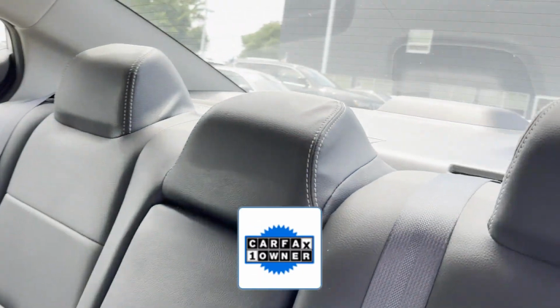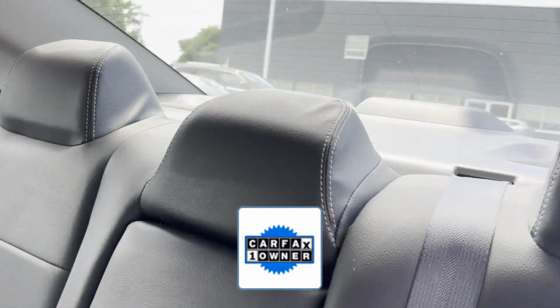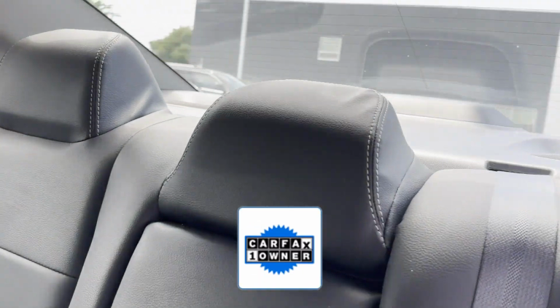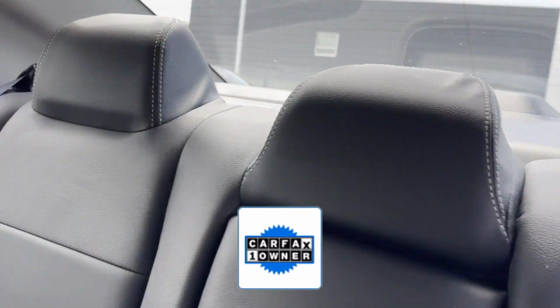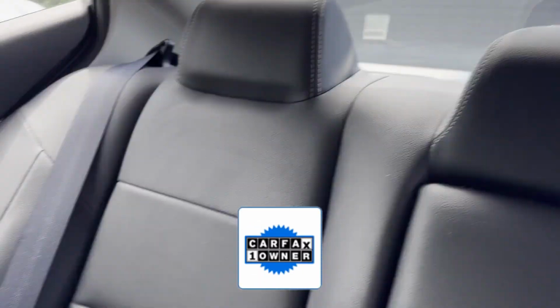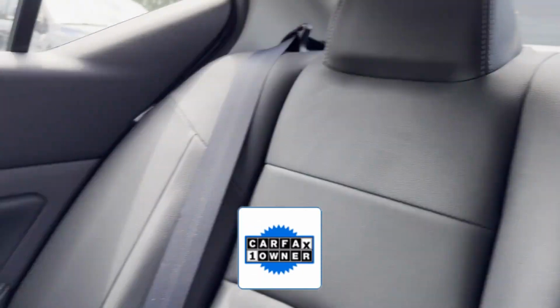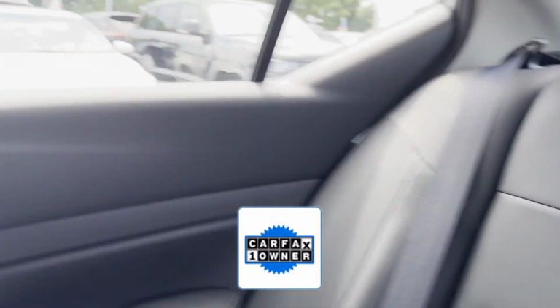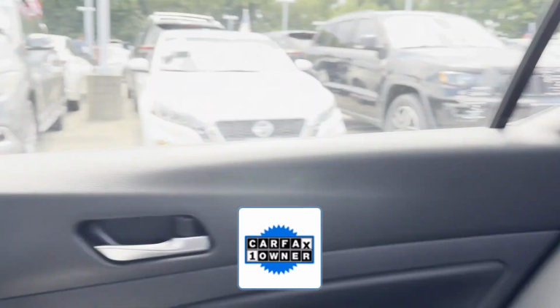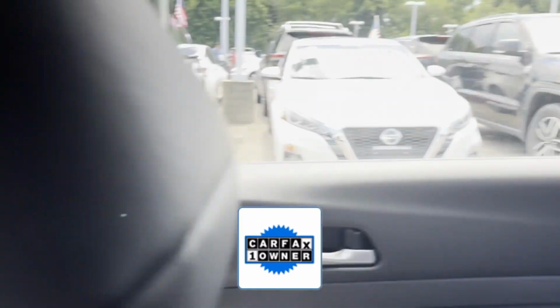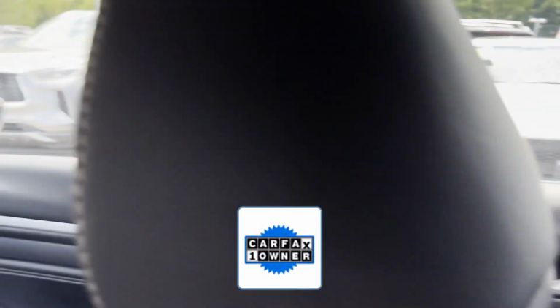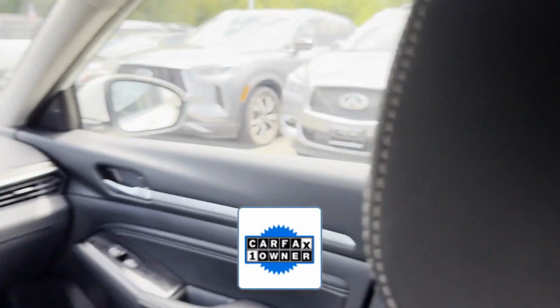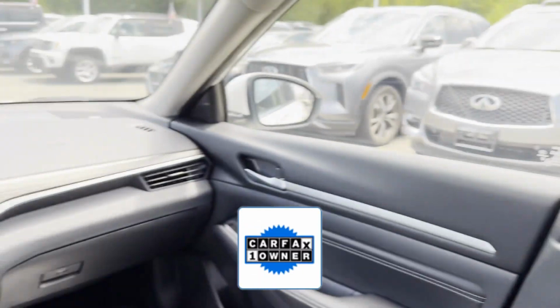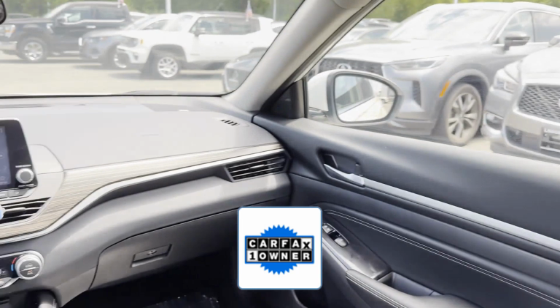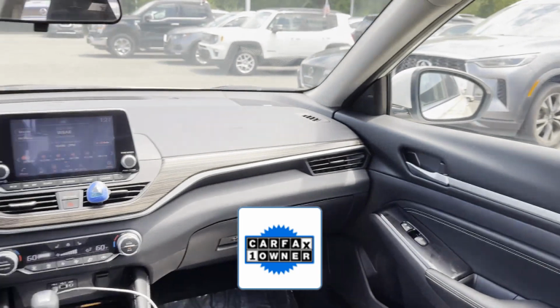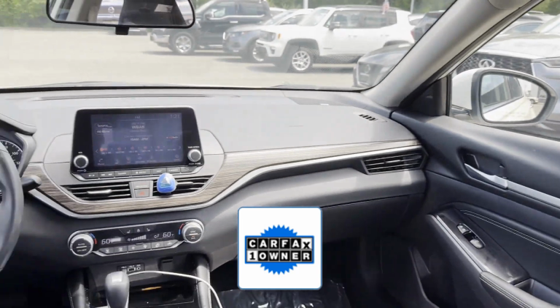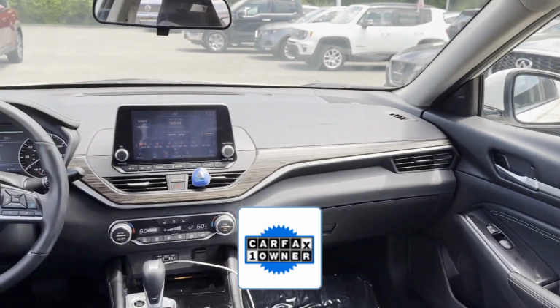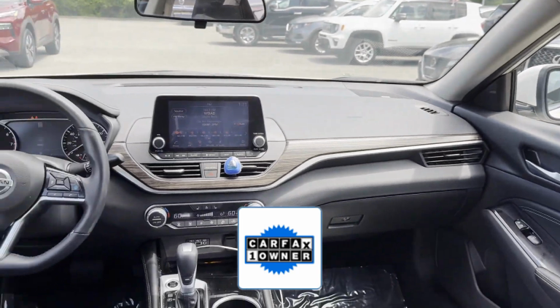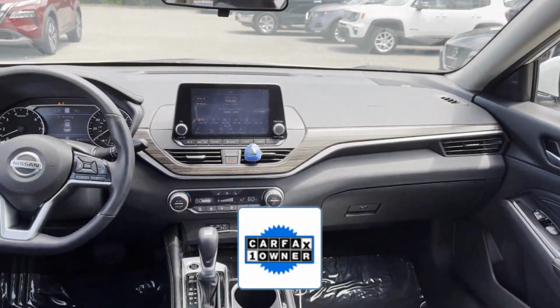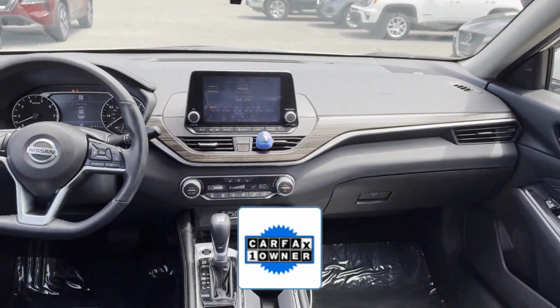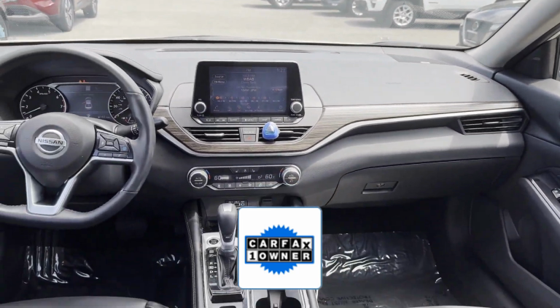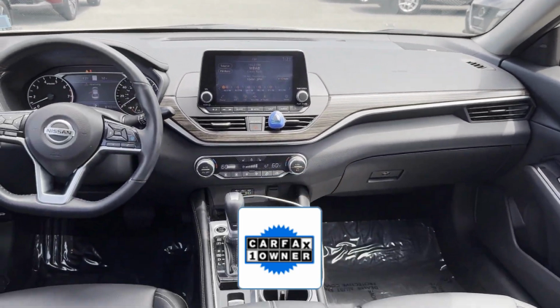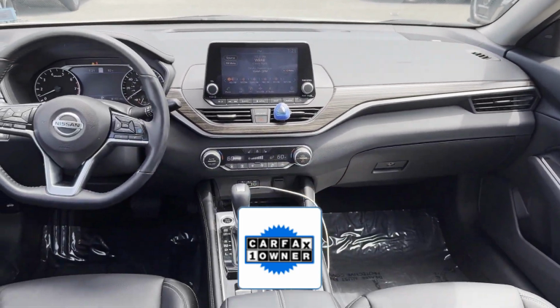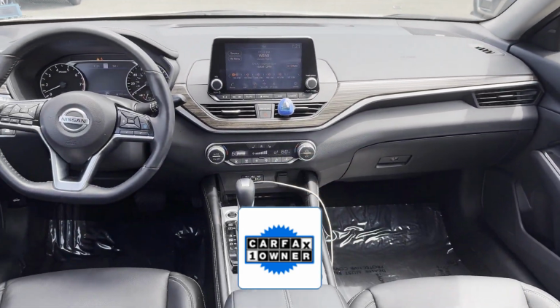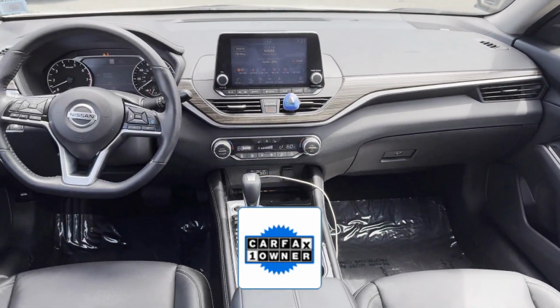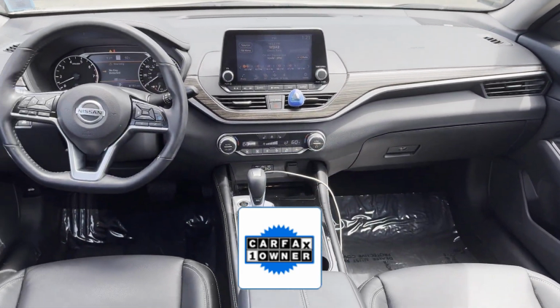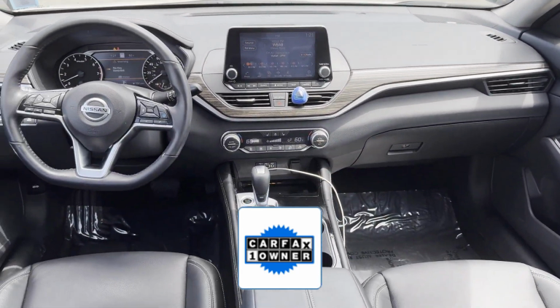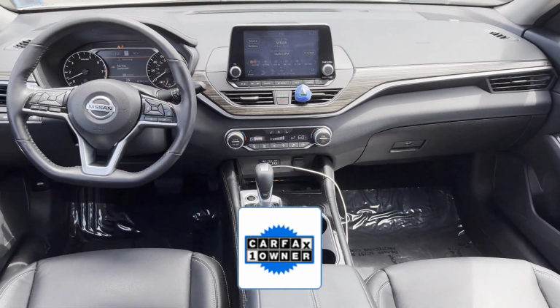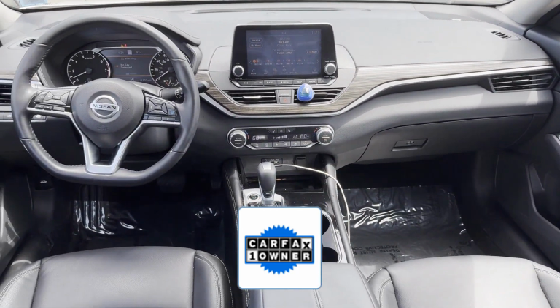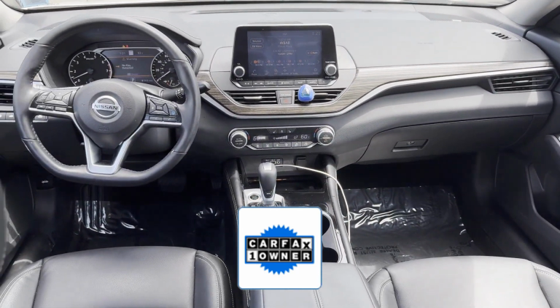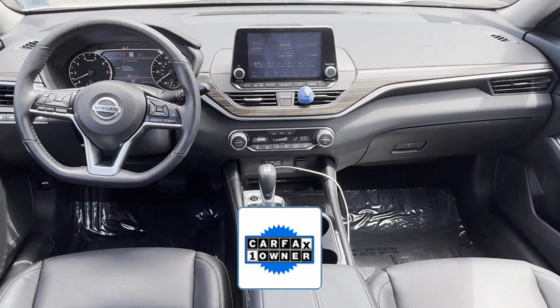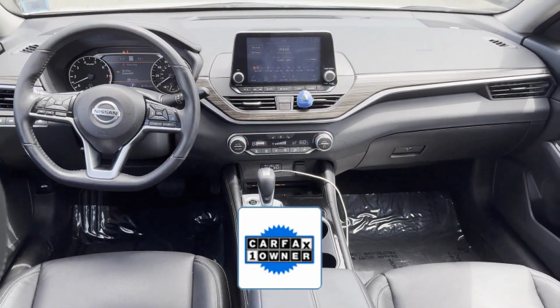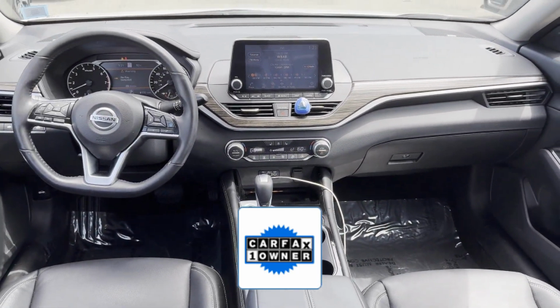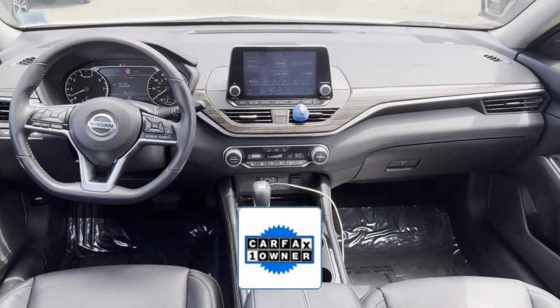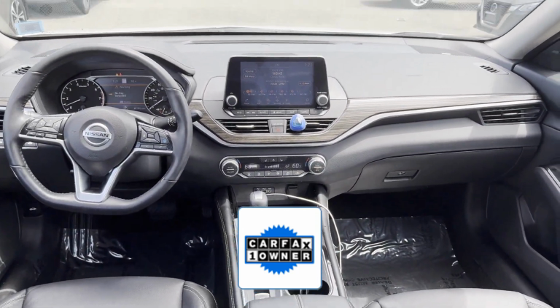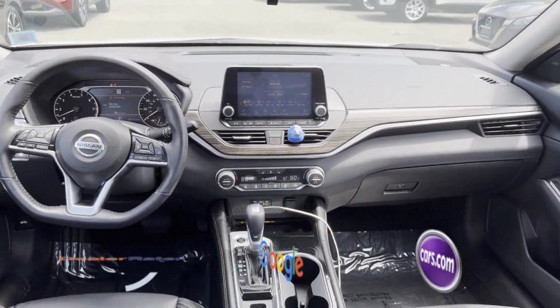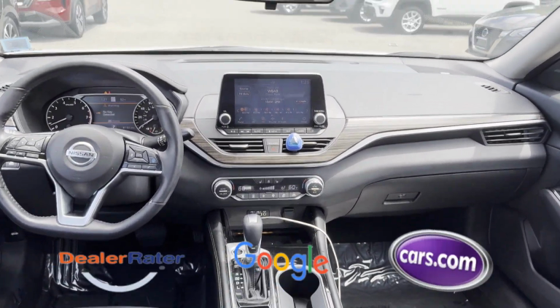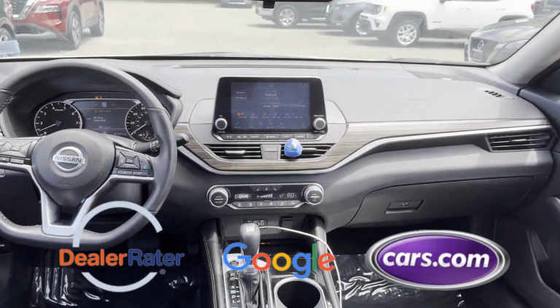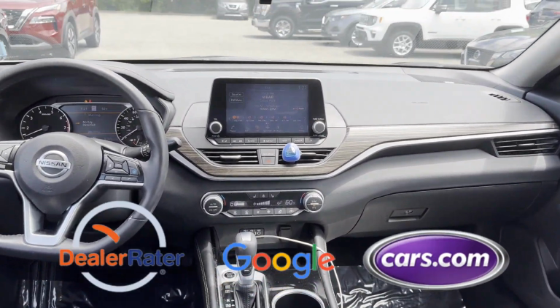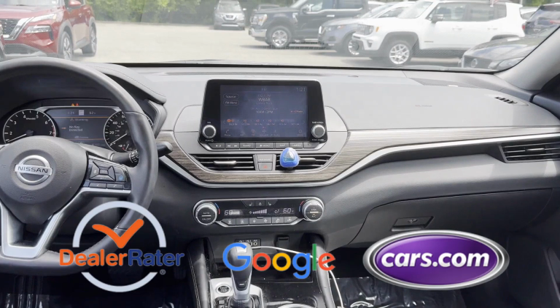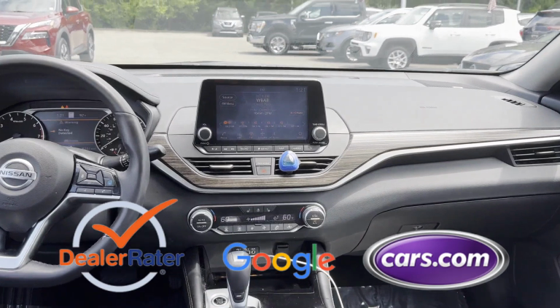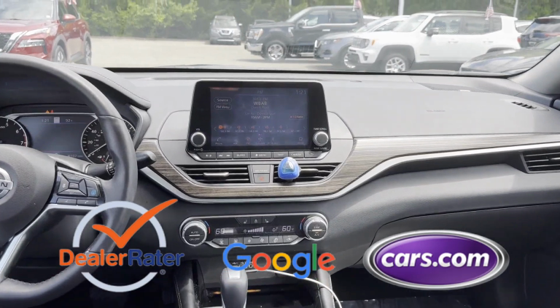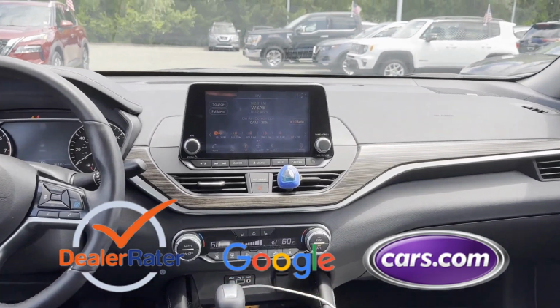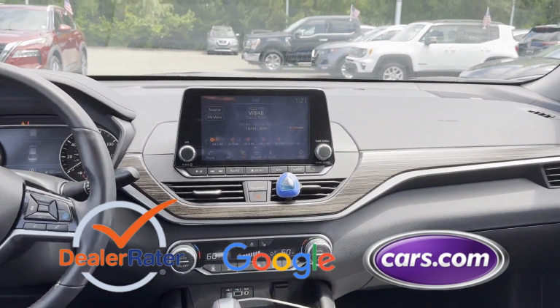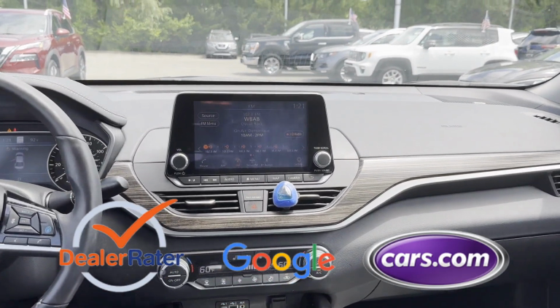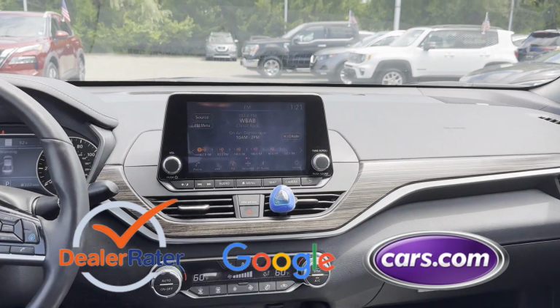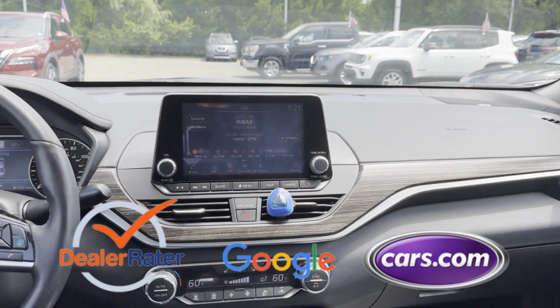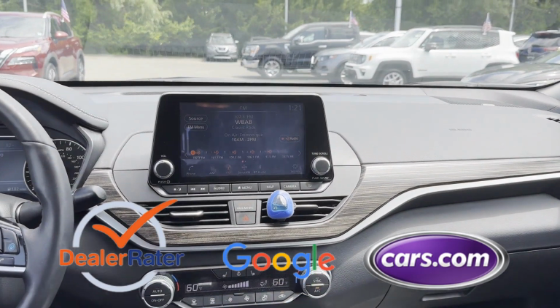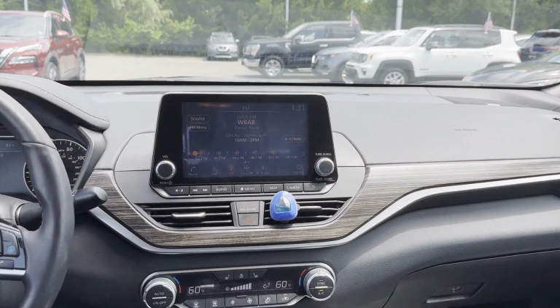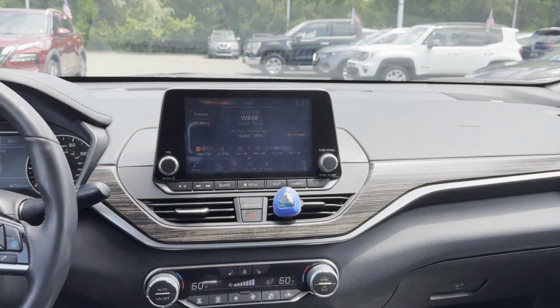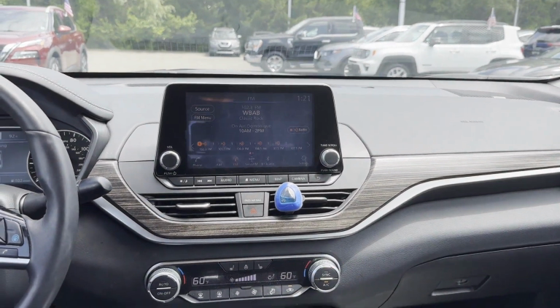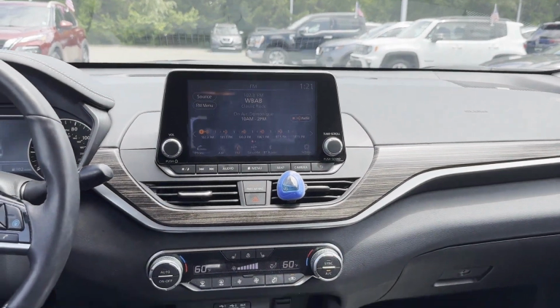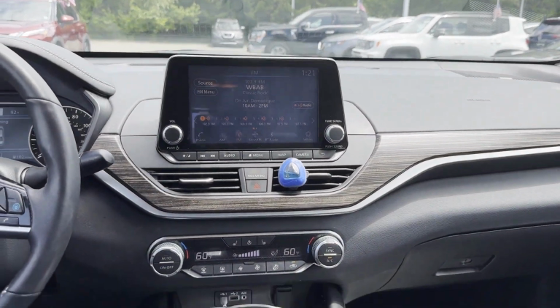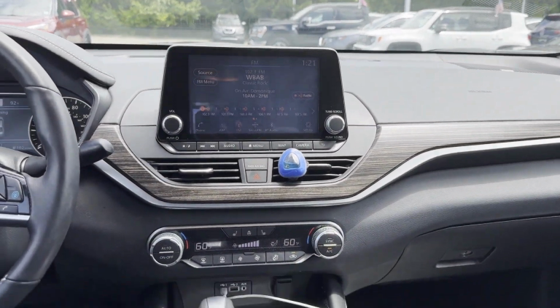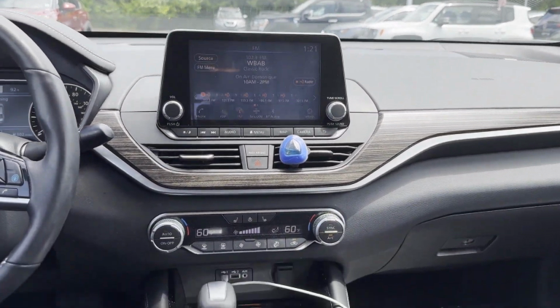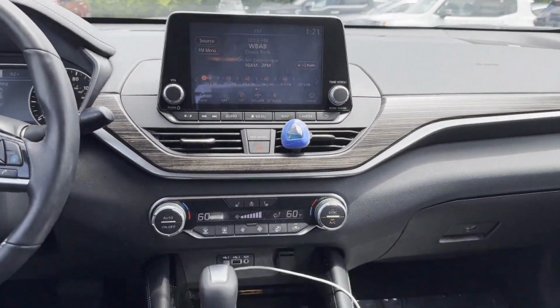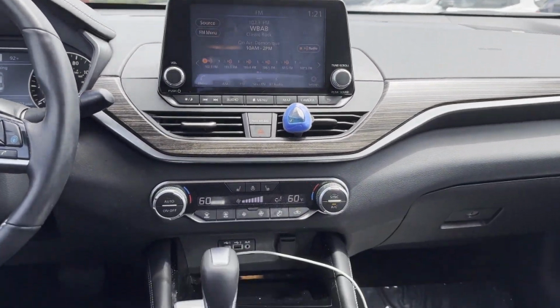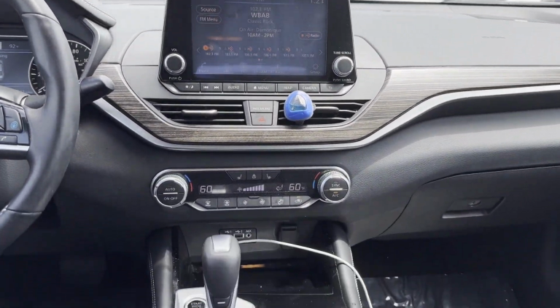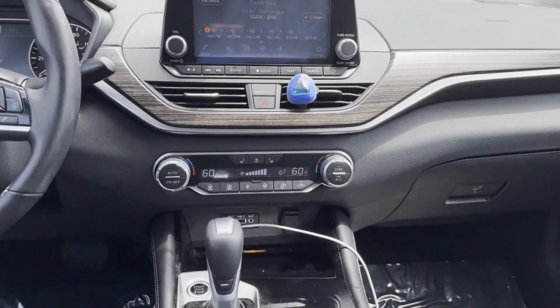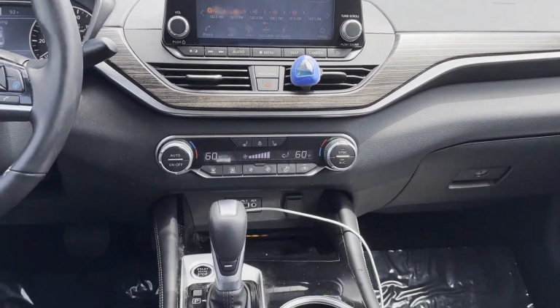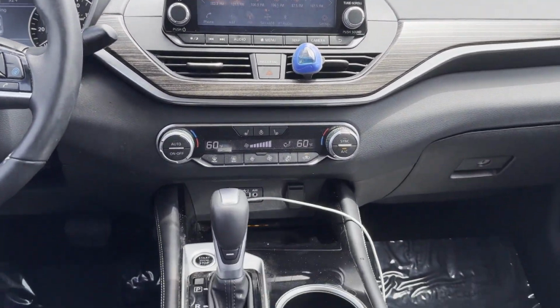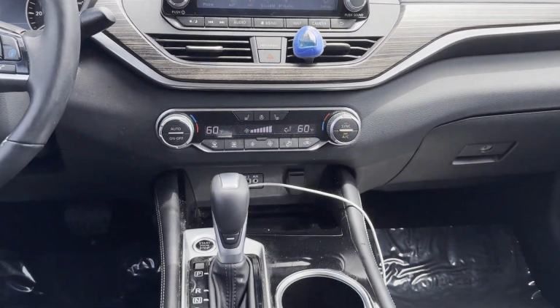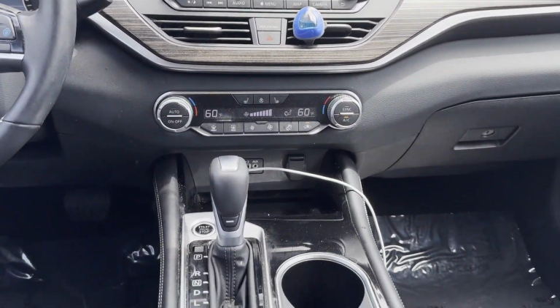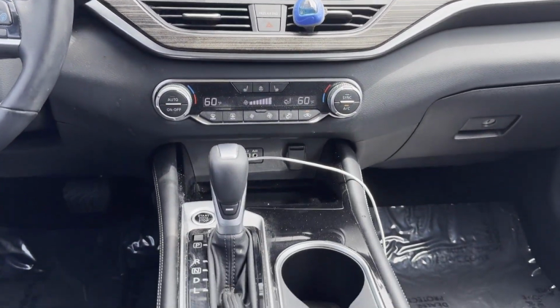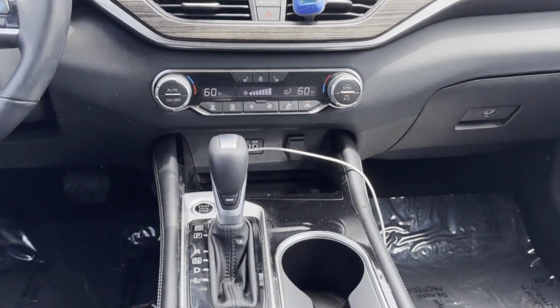enjoy extra advantages such as having less normal wear and tear. This is a top-rated dealer. Stop by the showroom for a test drive.